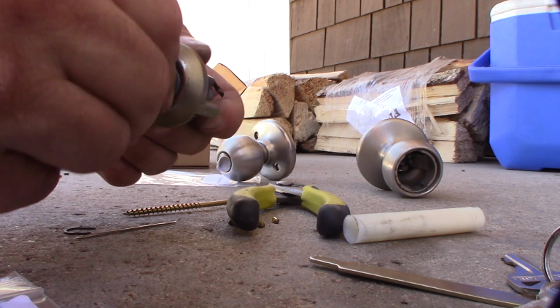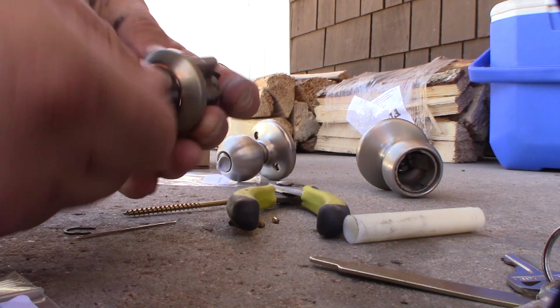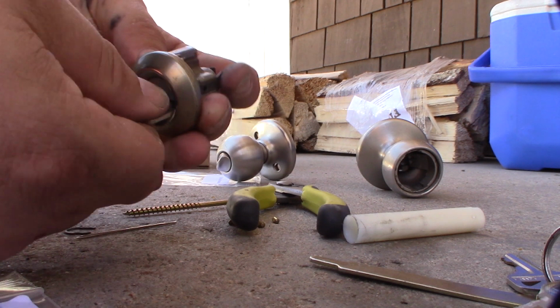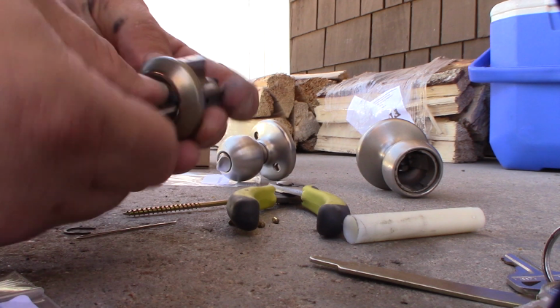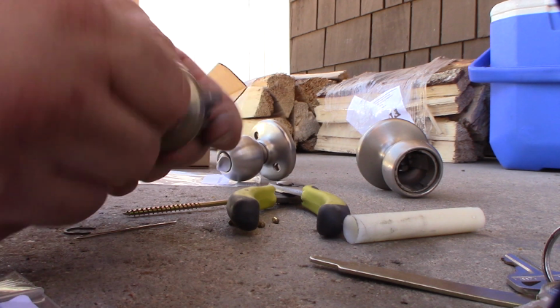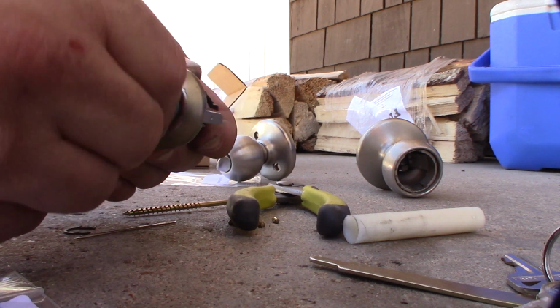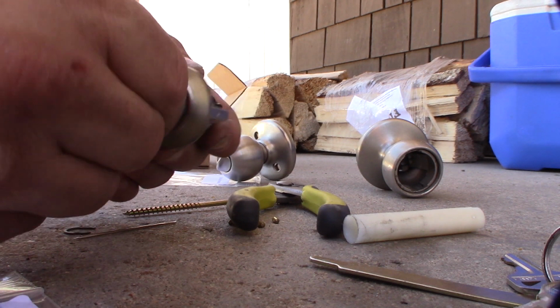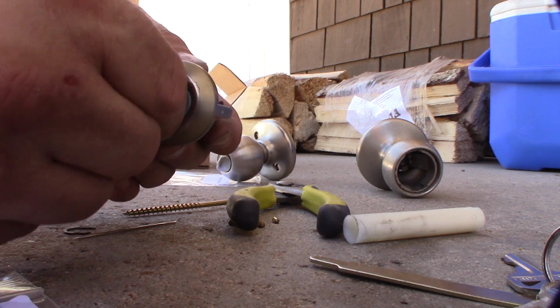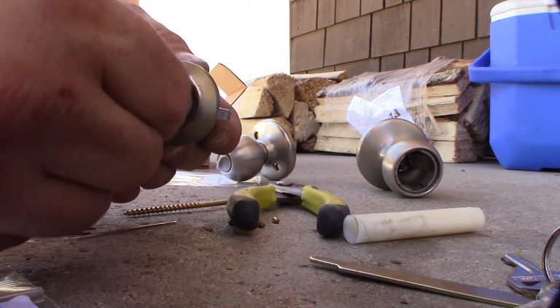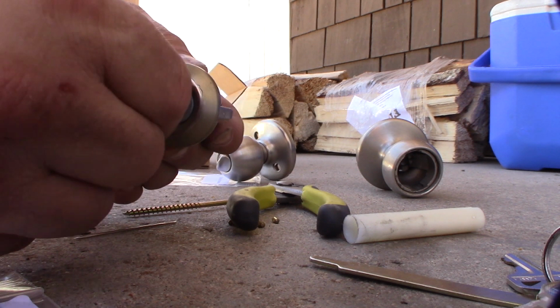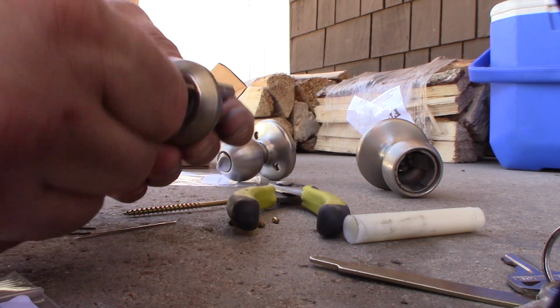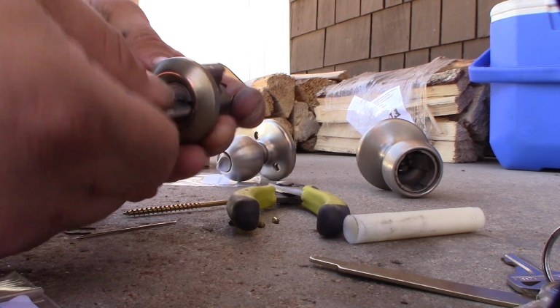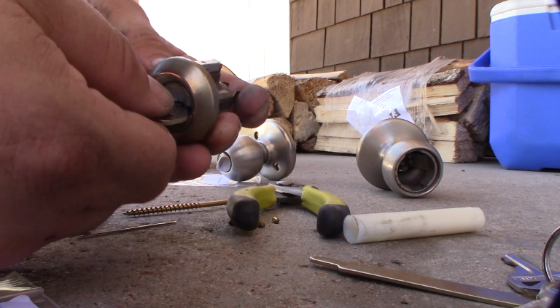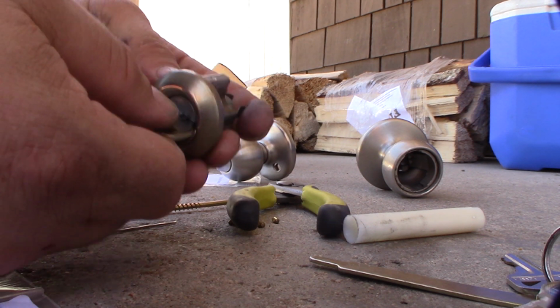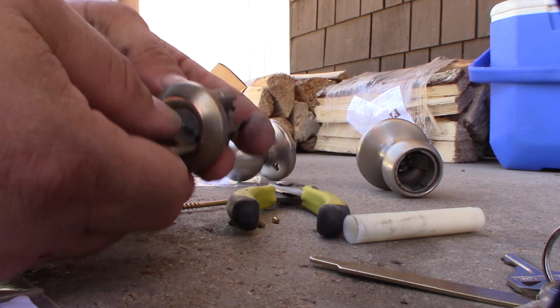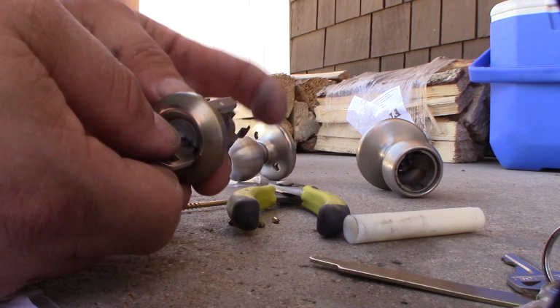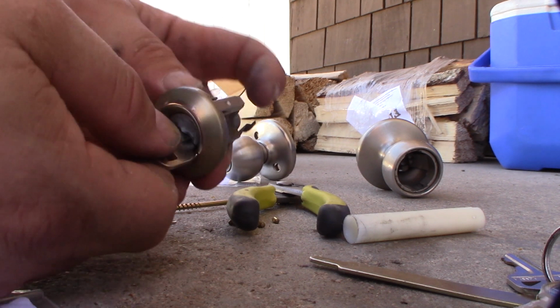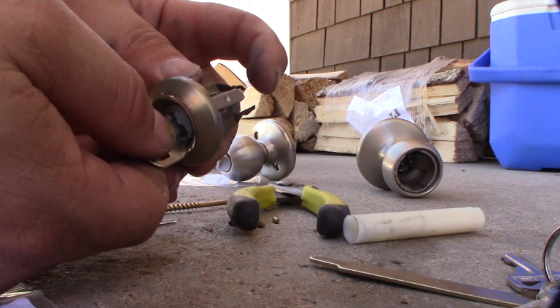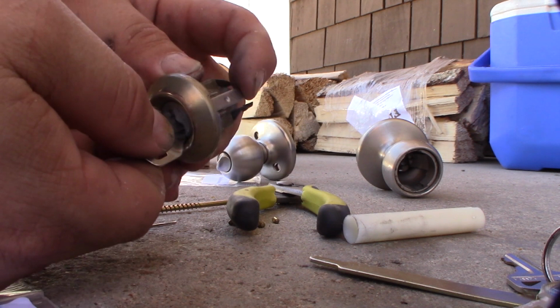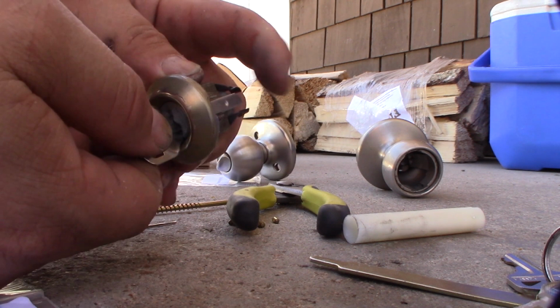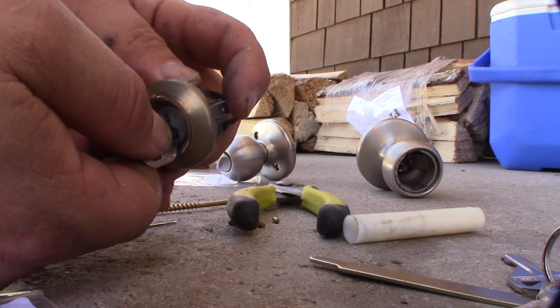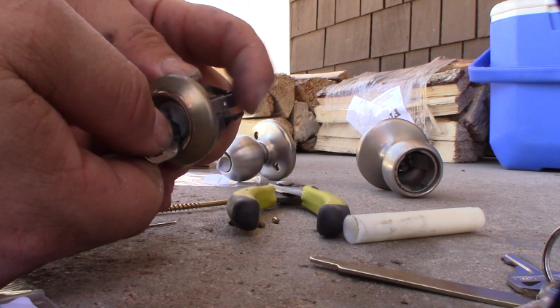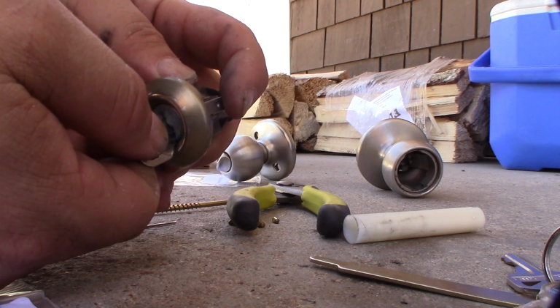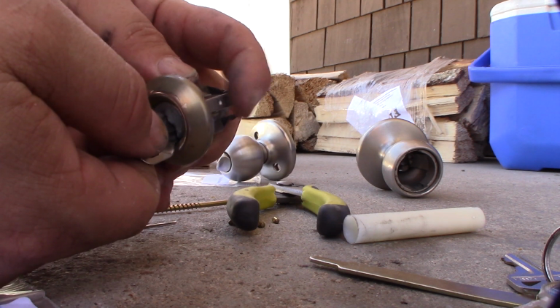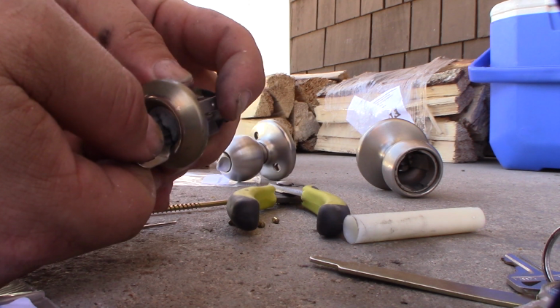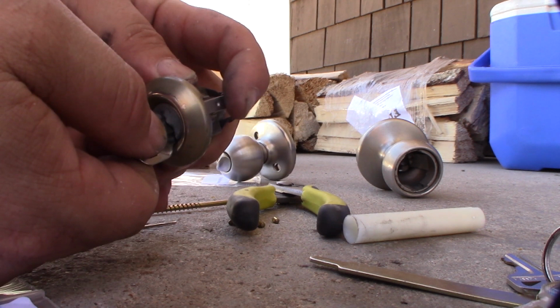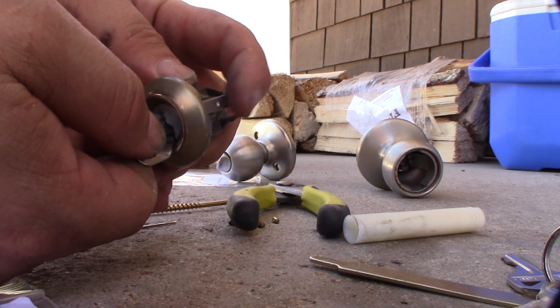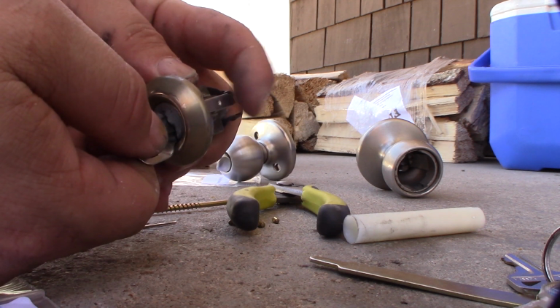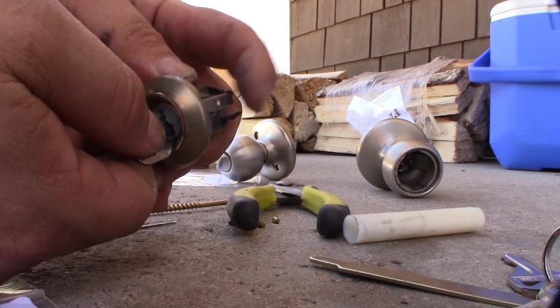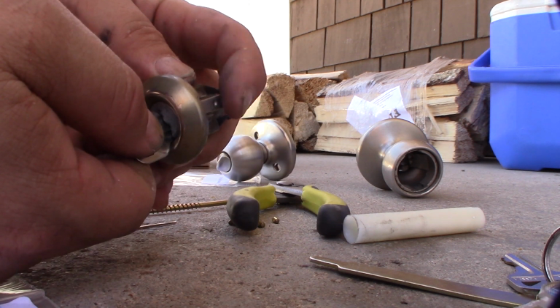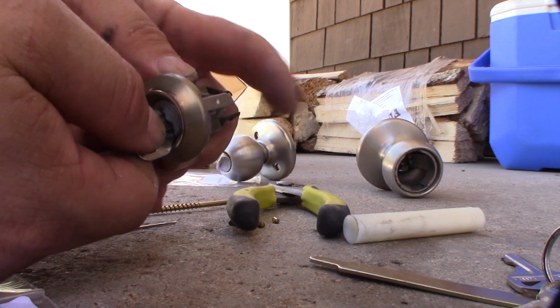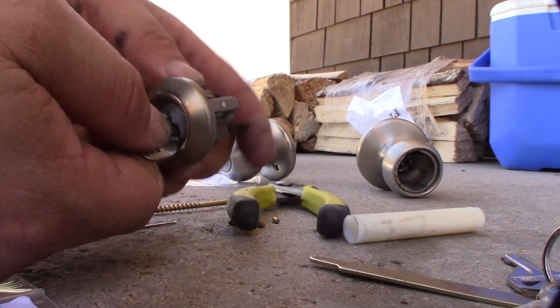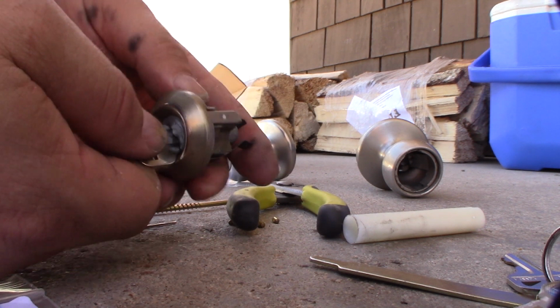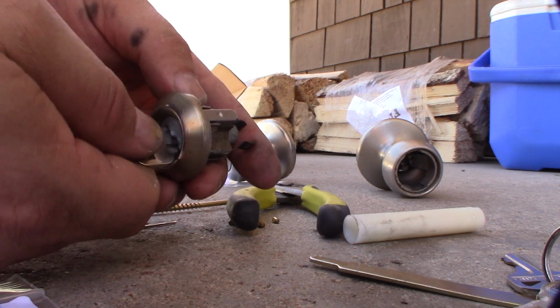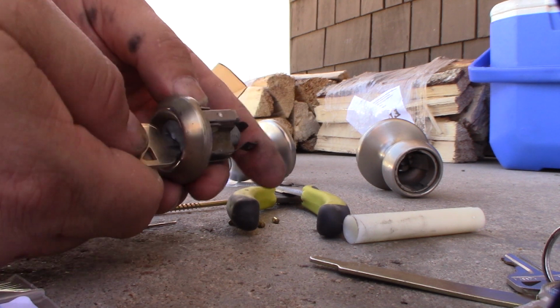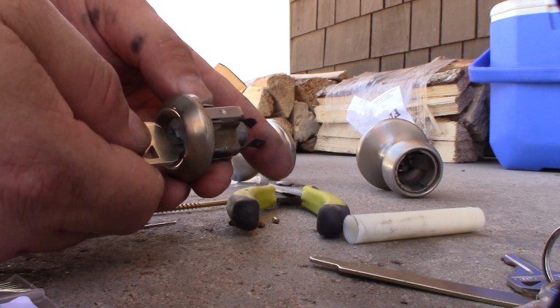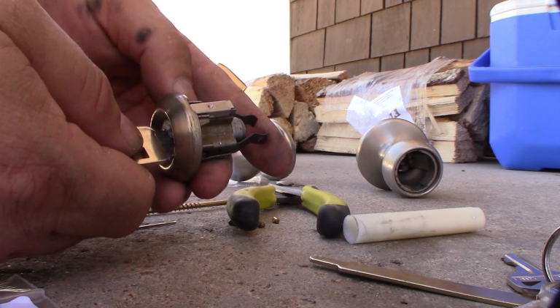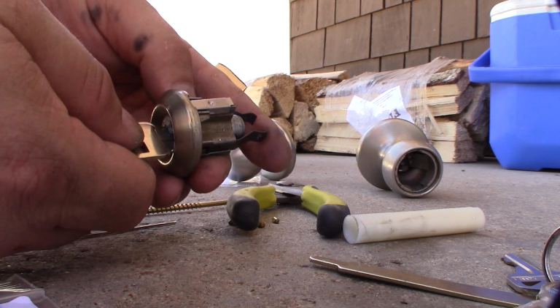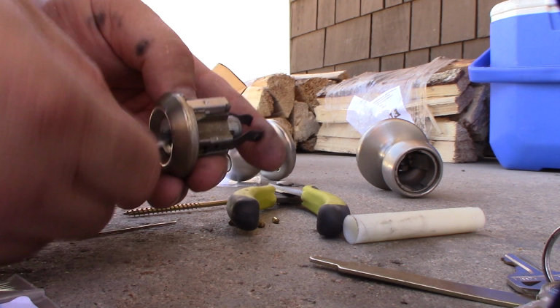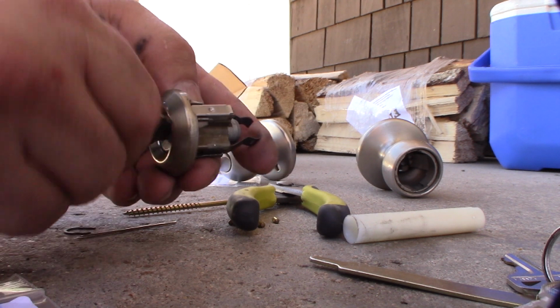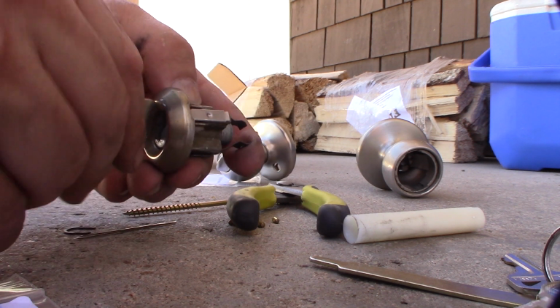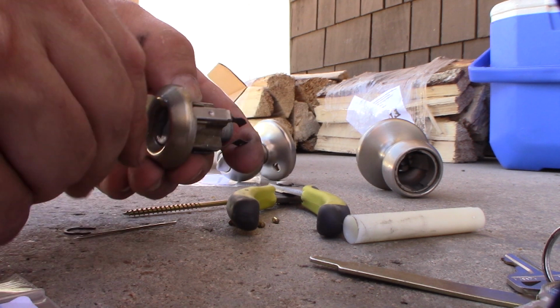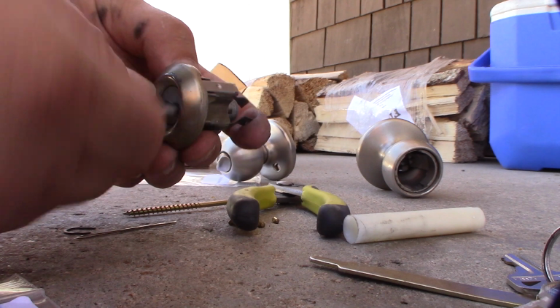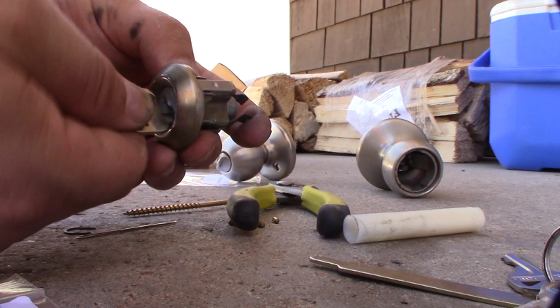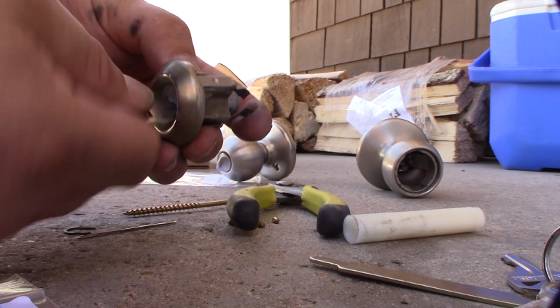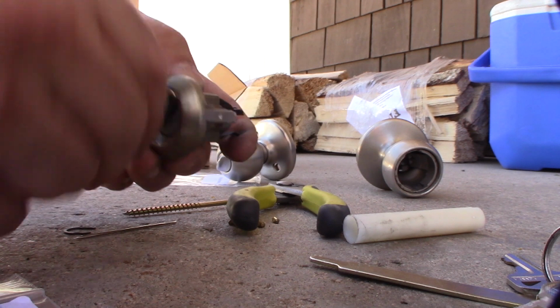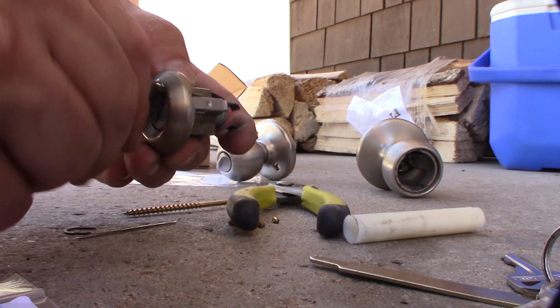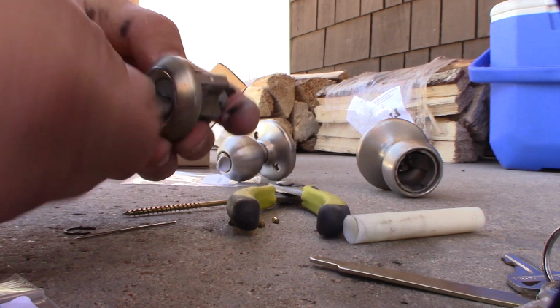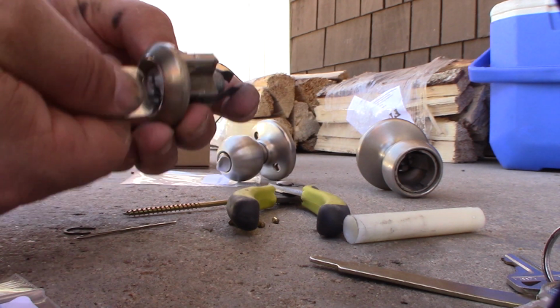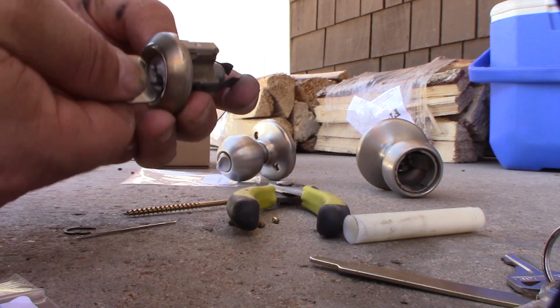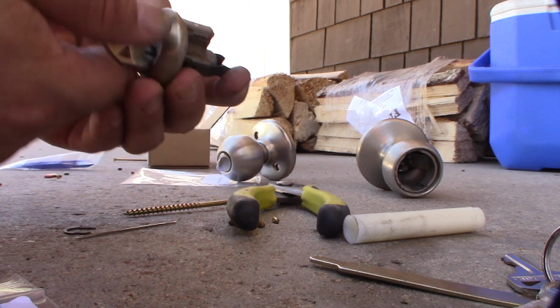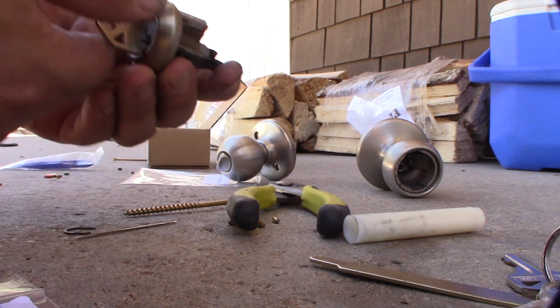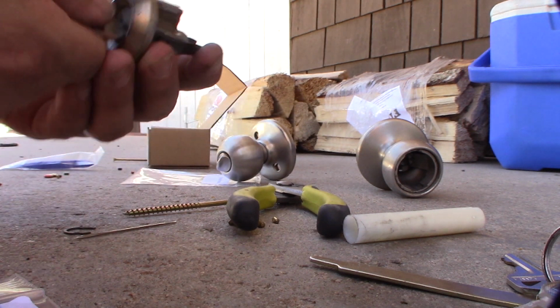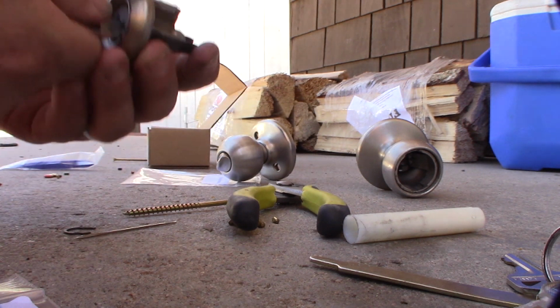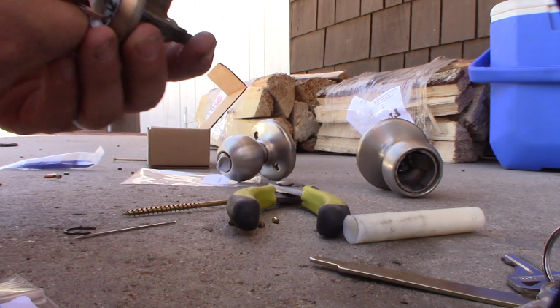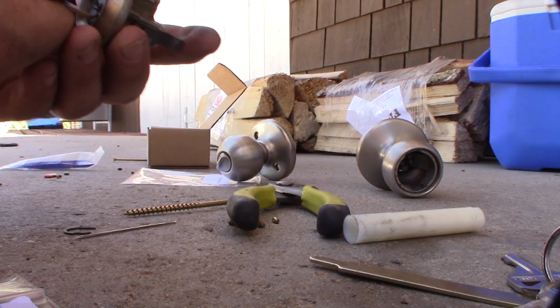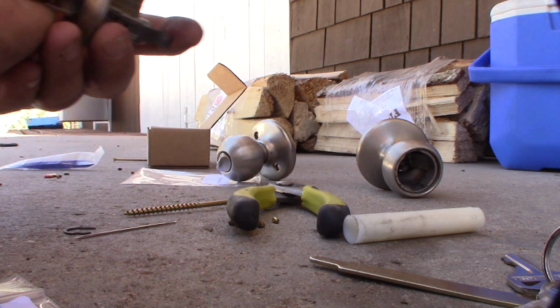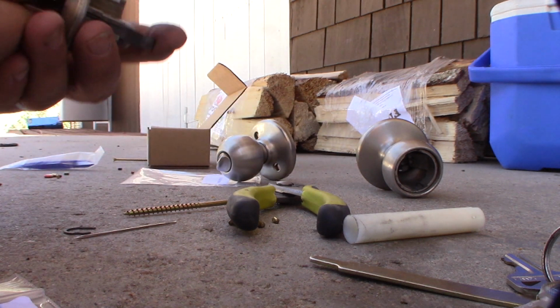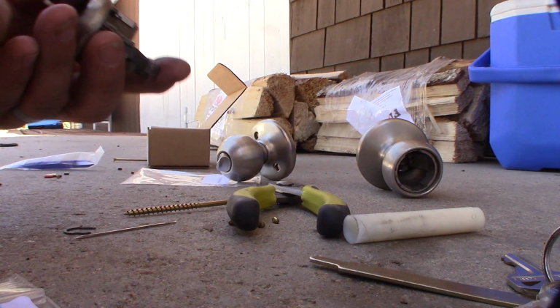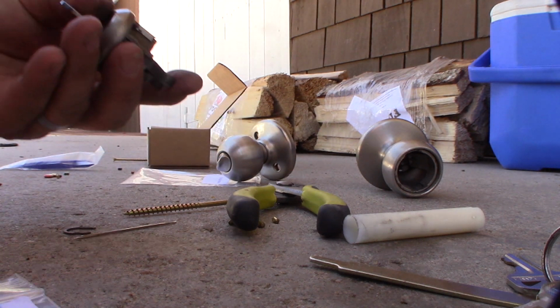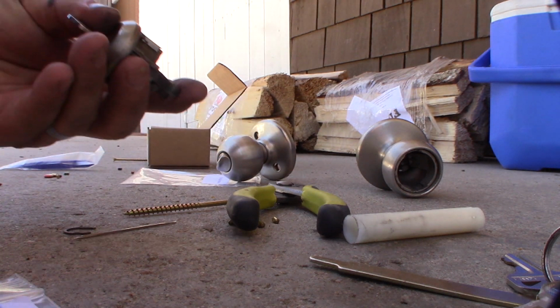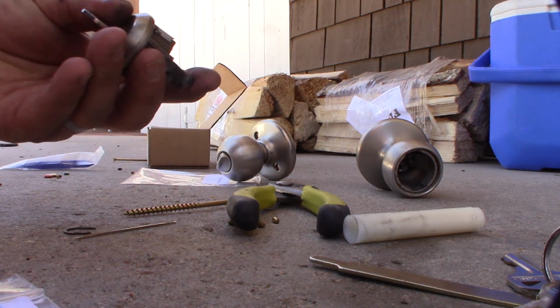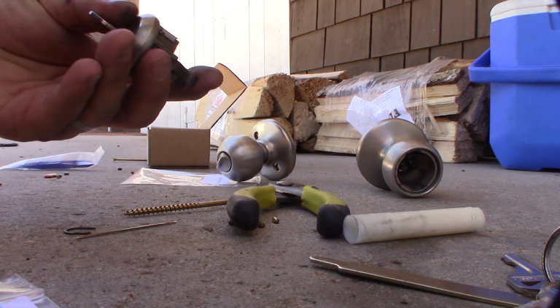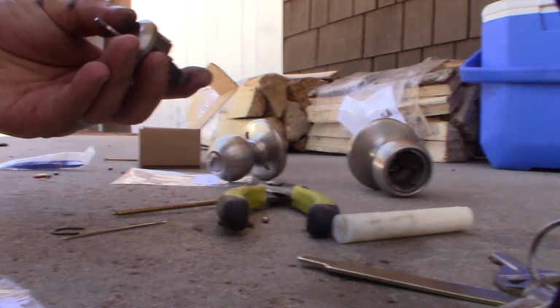So if you don't have the existing key, you just gotta take the top cover off here and get the springs out.